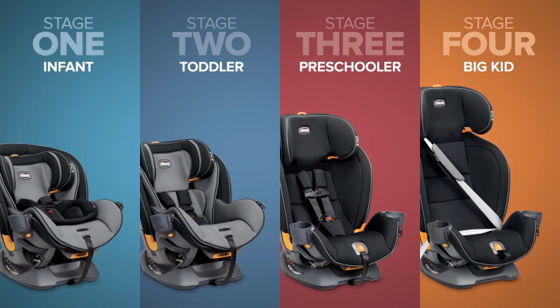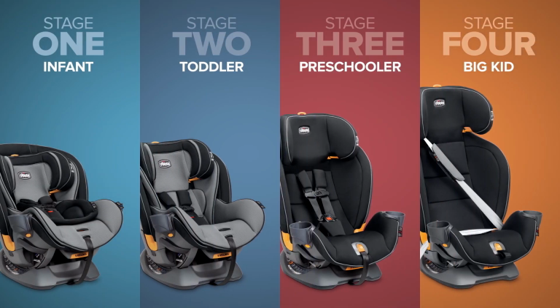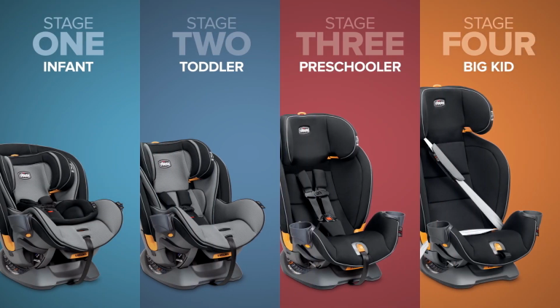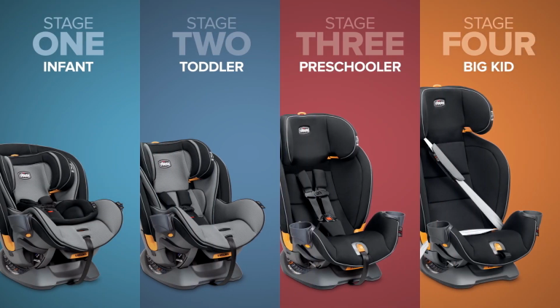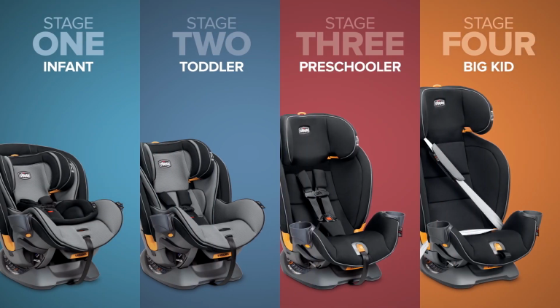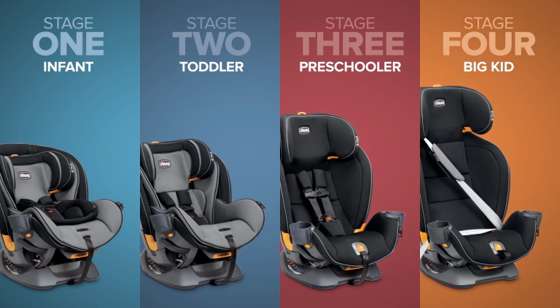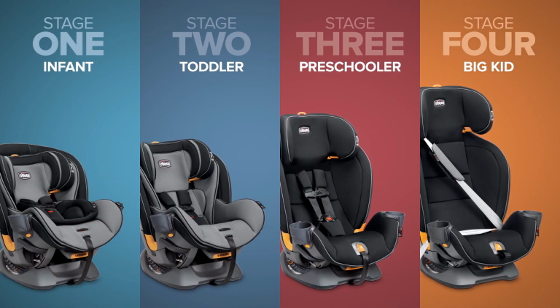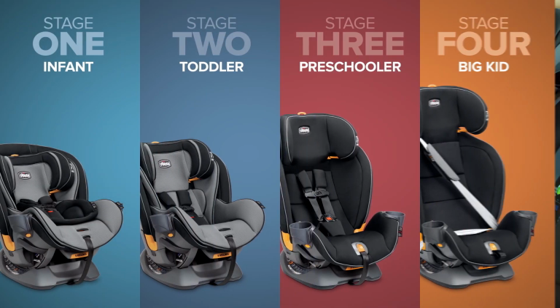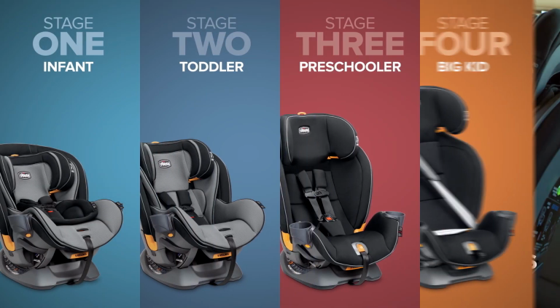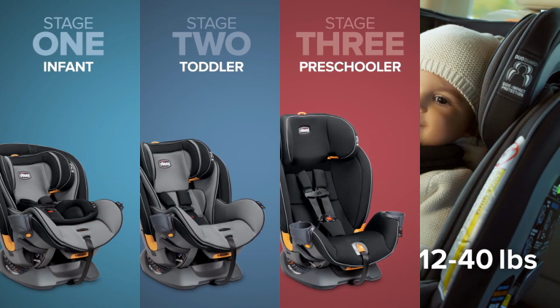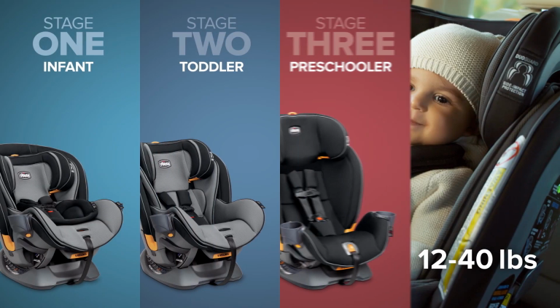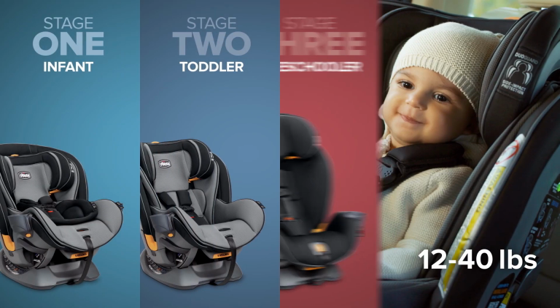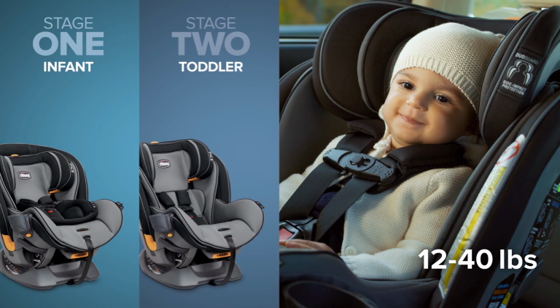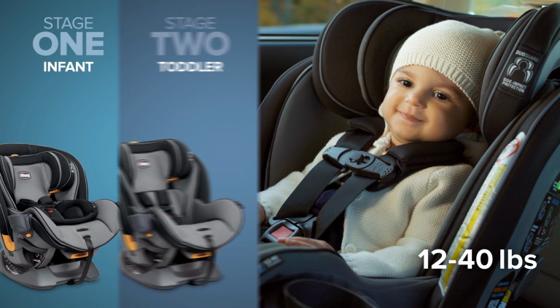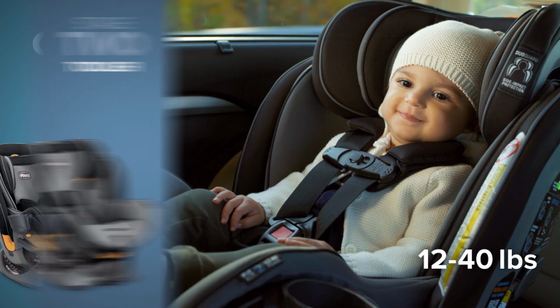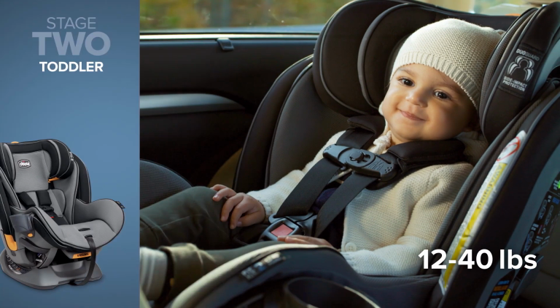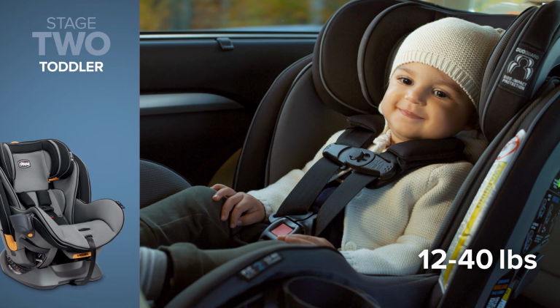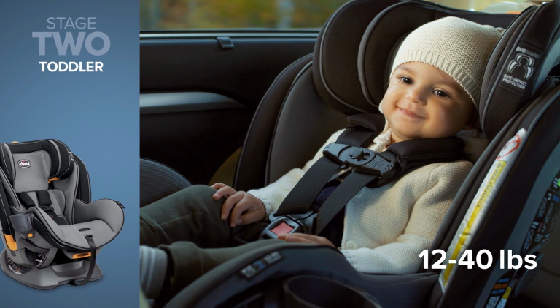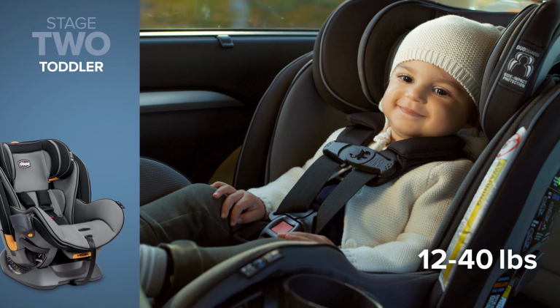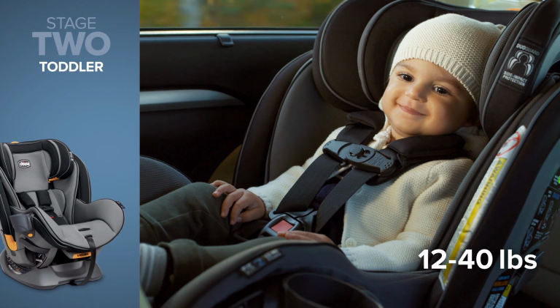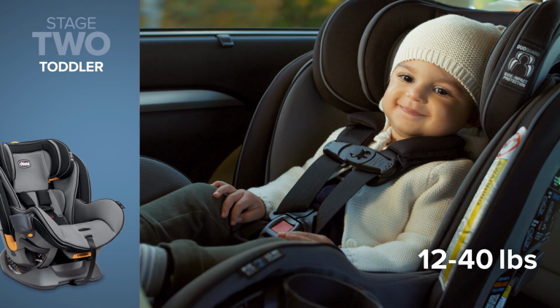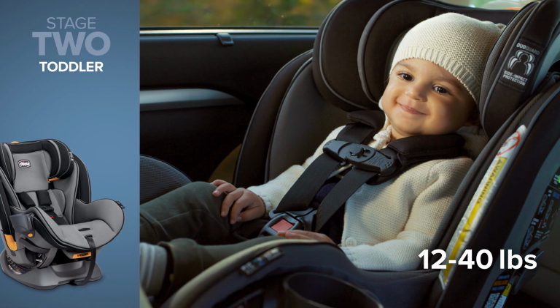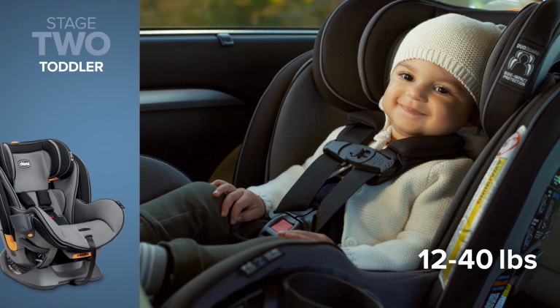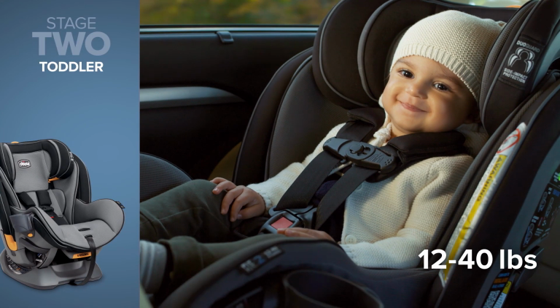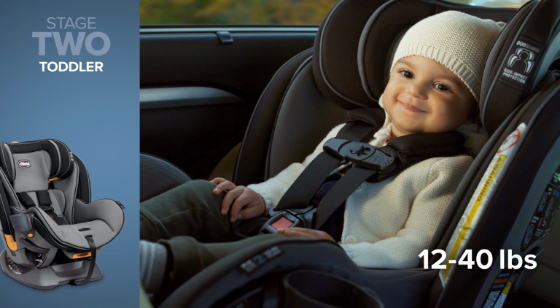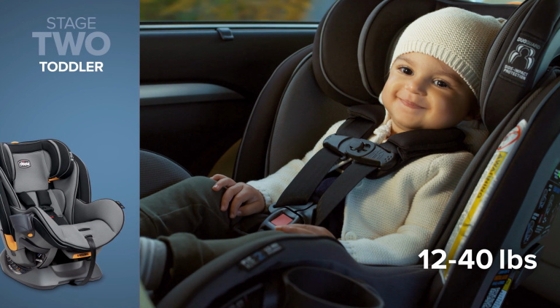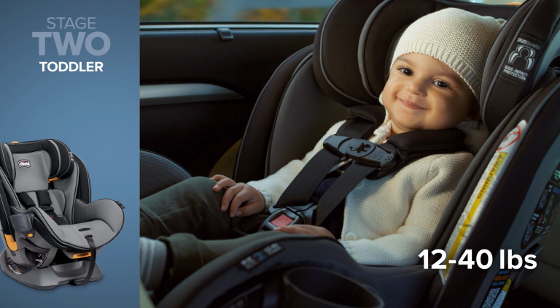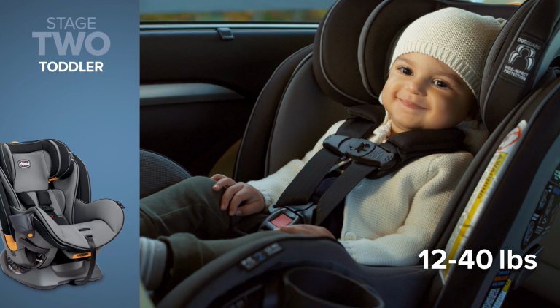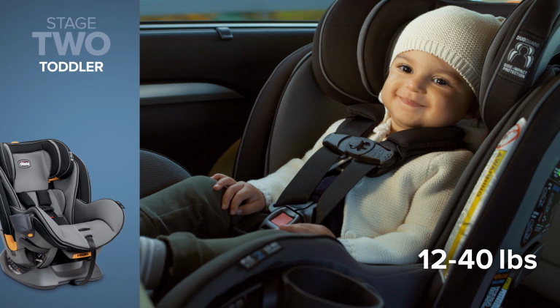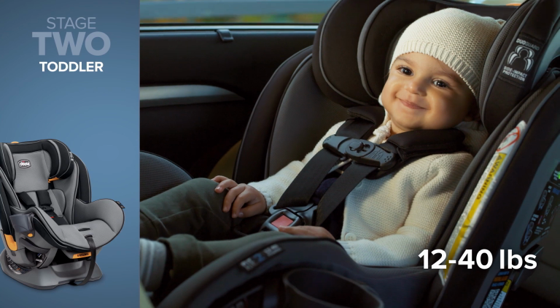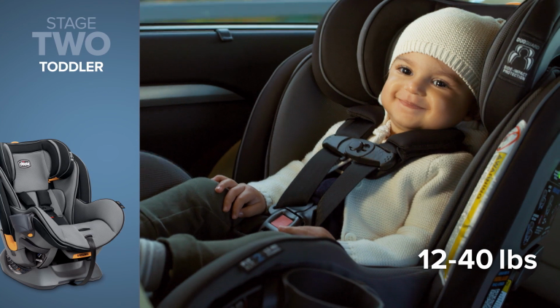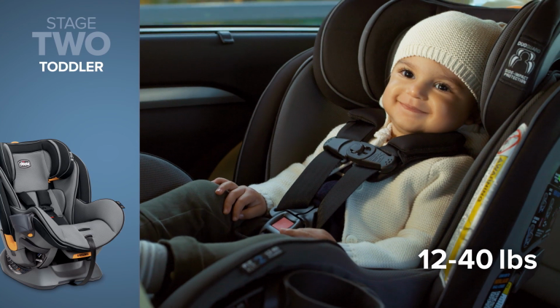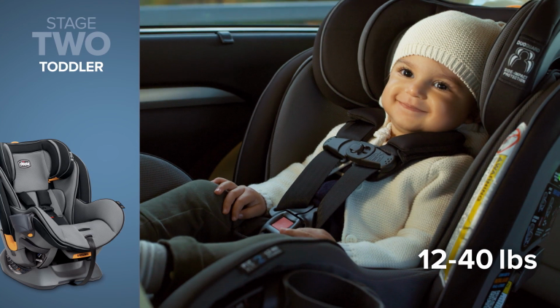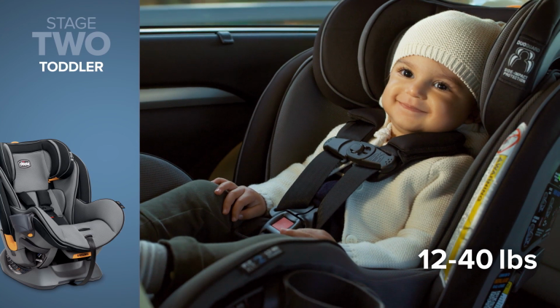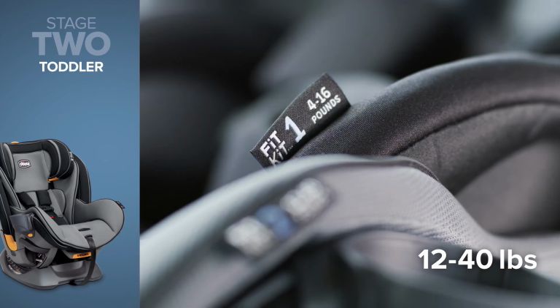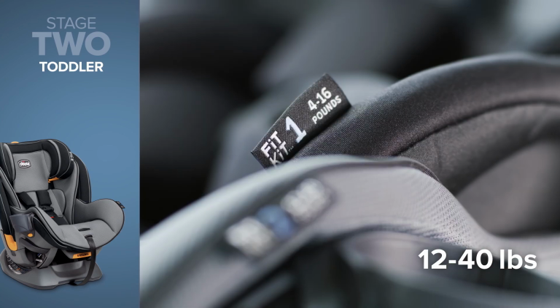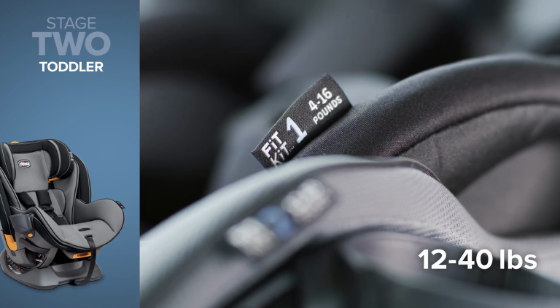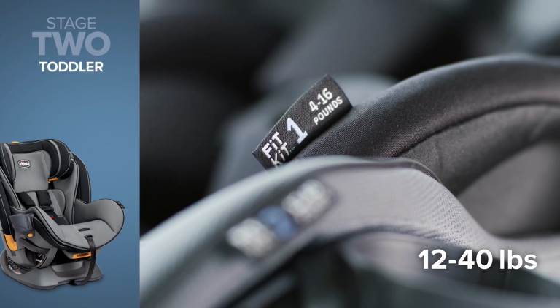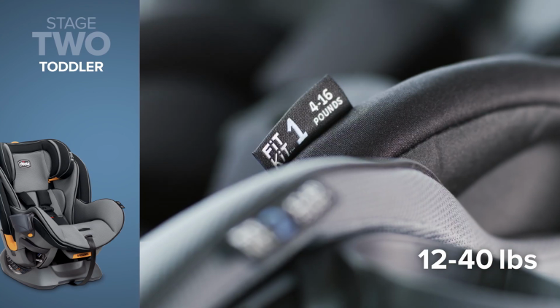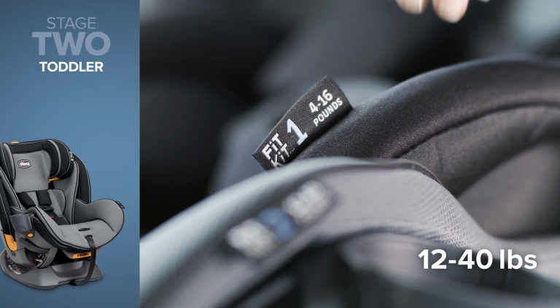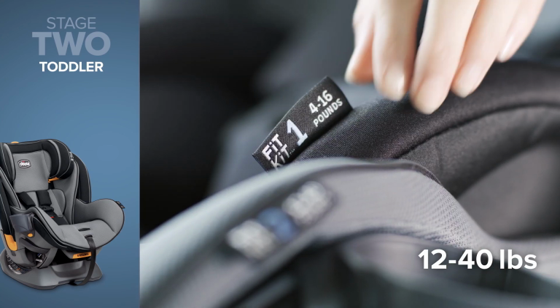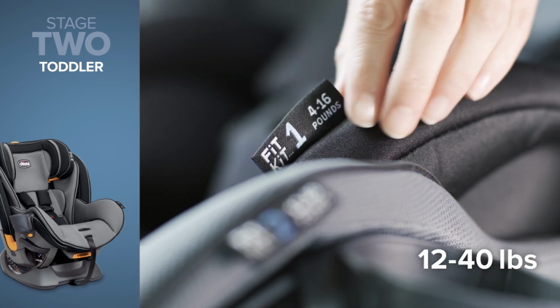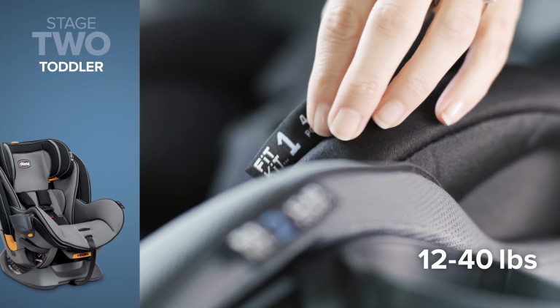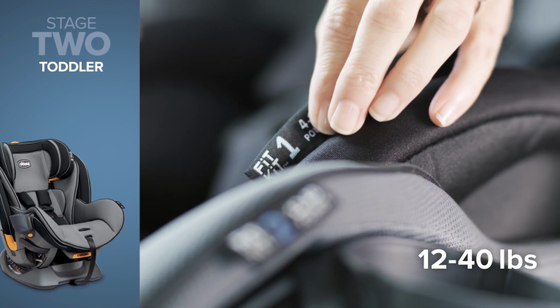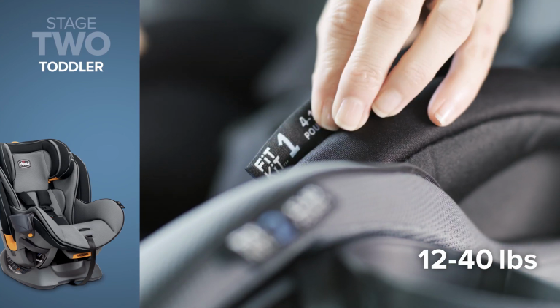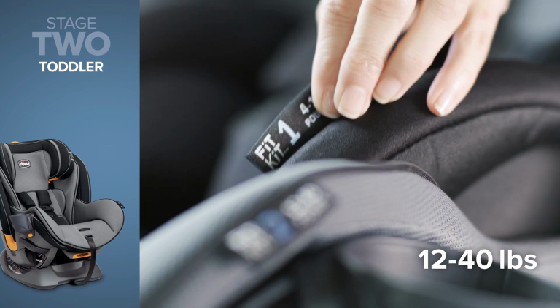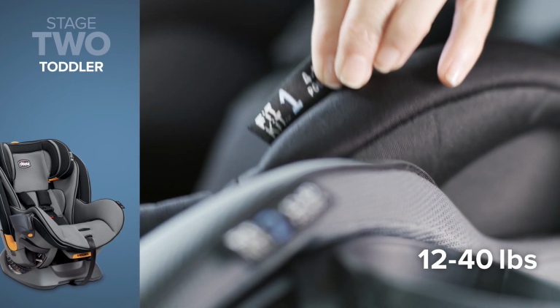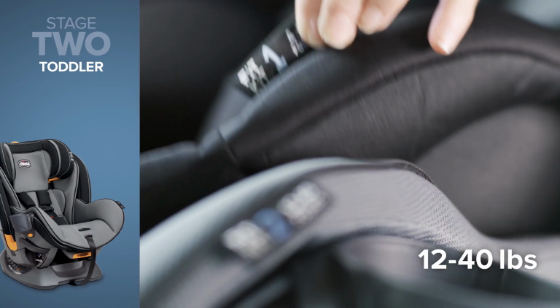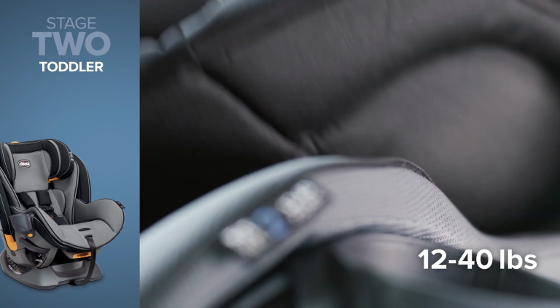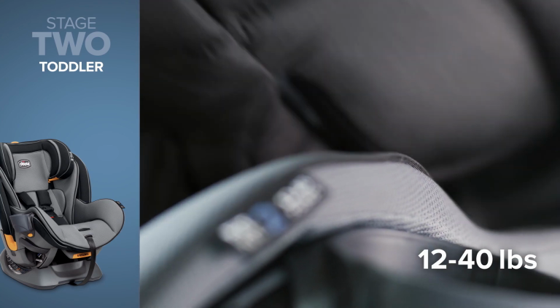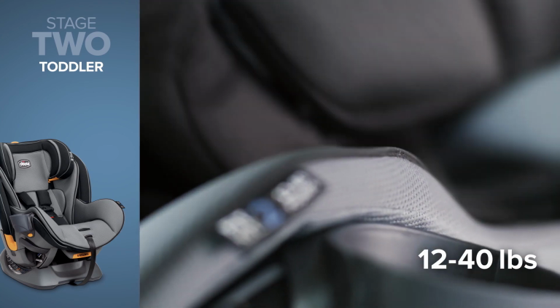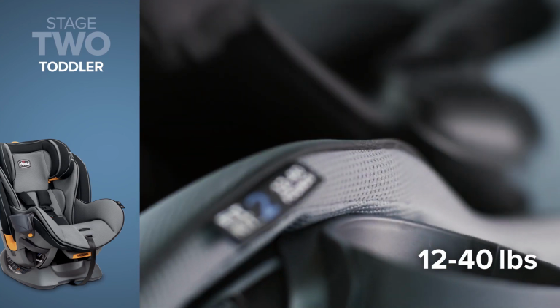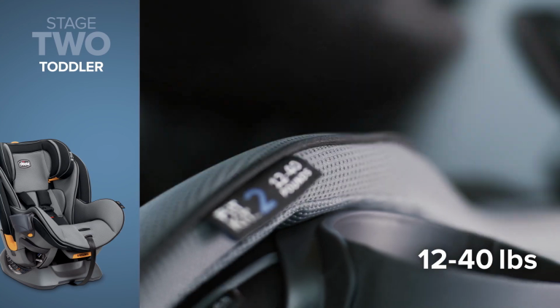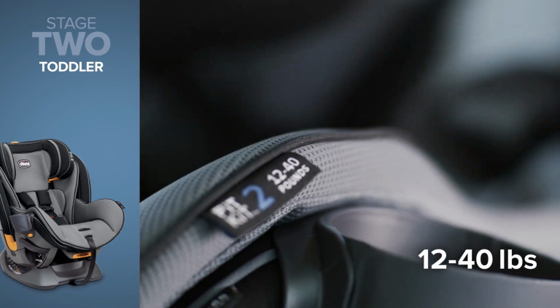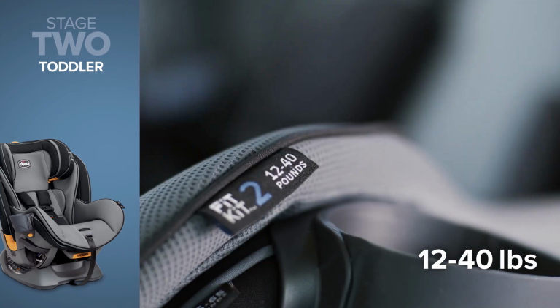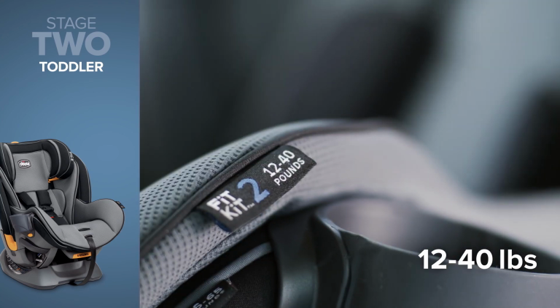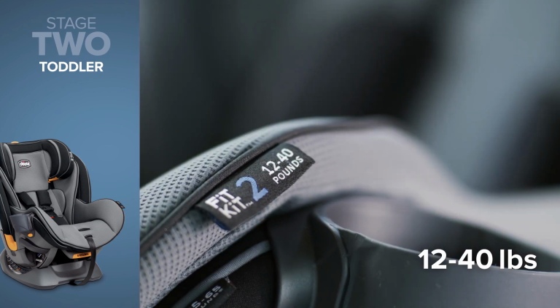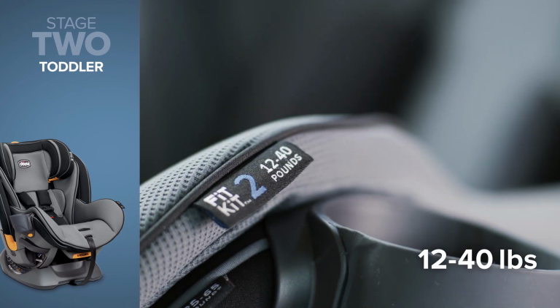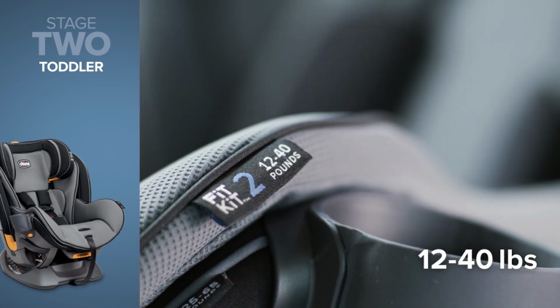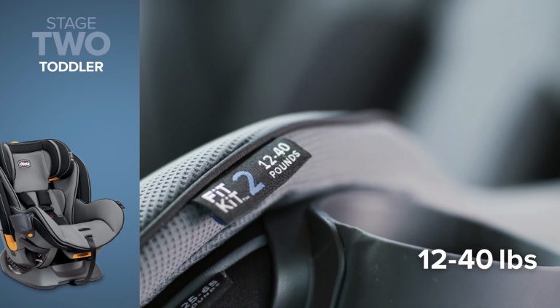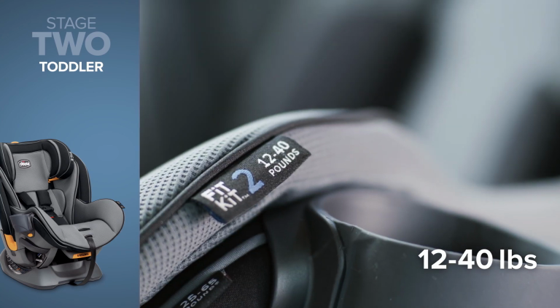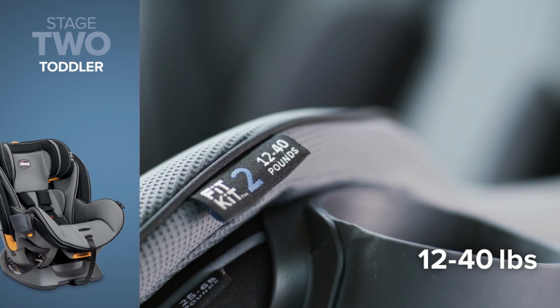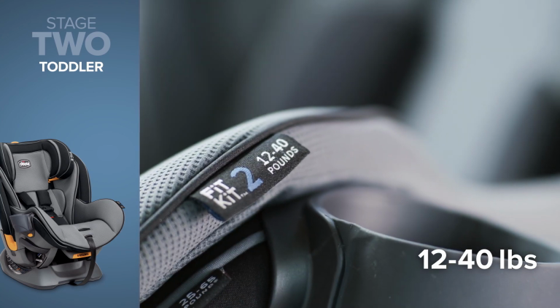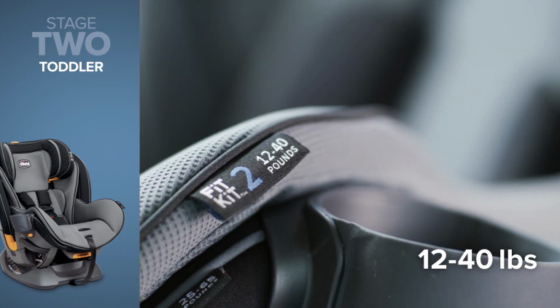As your child grows to be between 12 and 40 pounds, you will need to convert your Fit4 from Stage 1 to Stage 2.